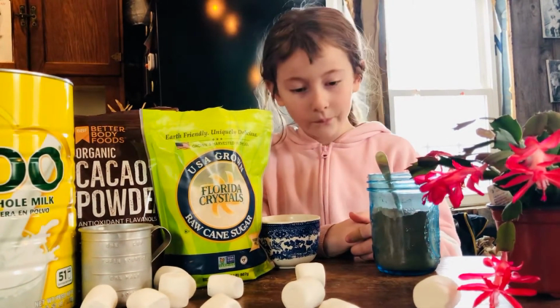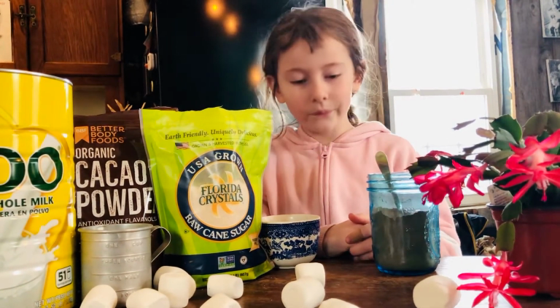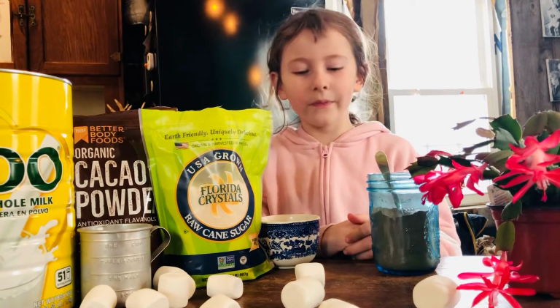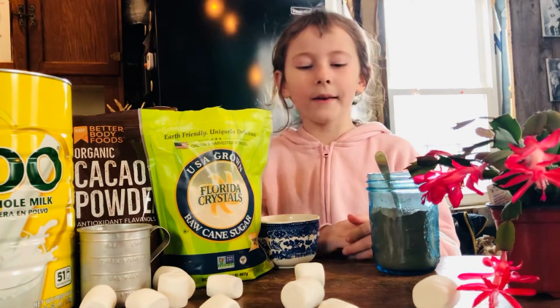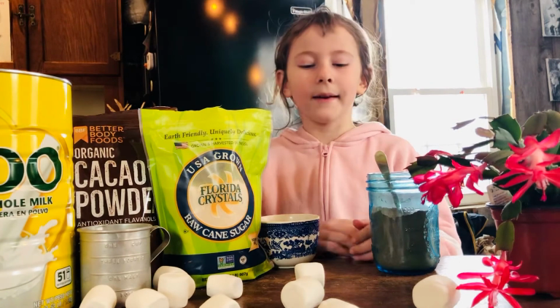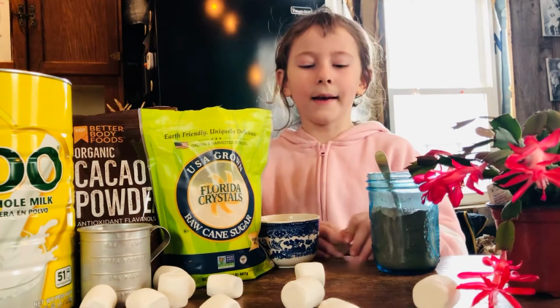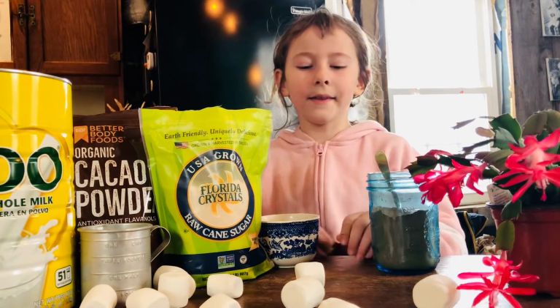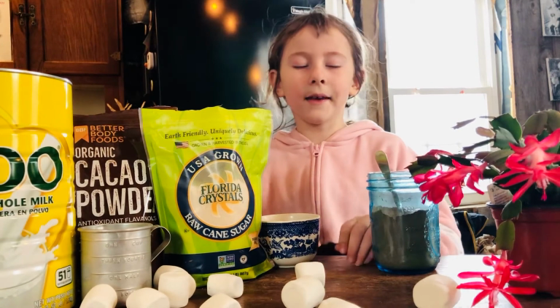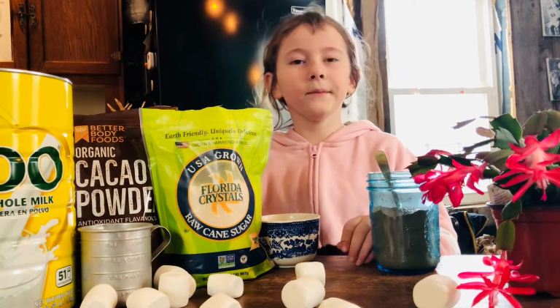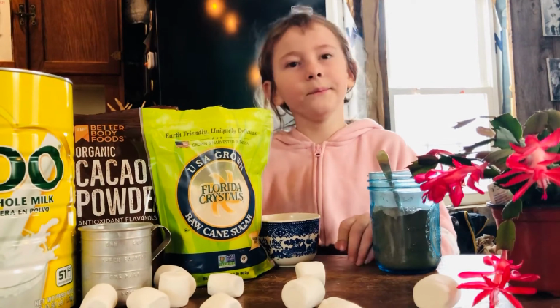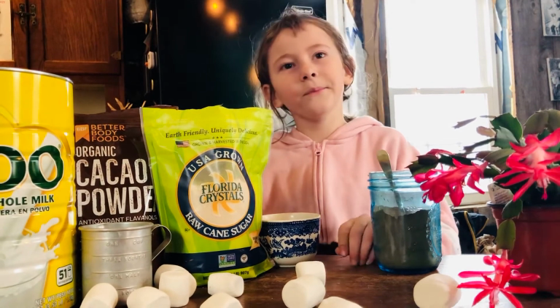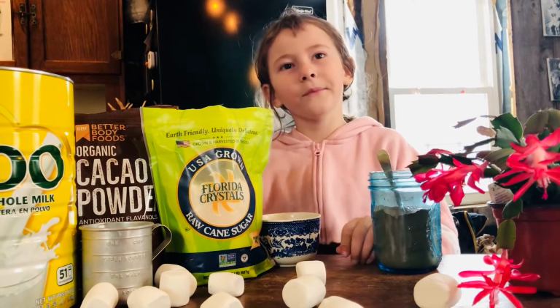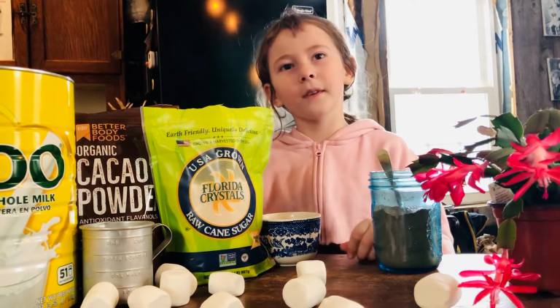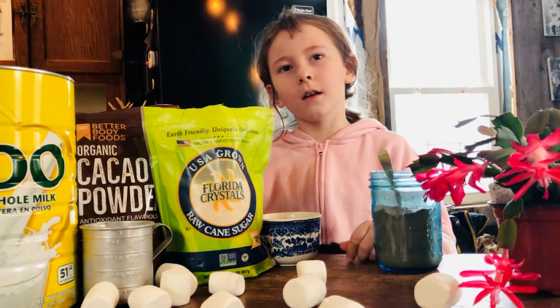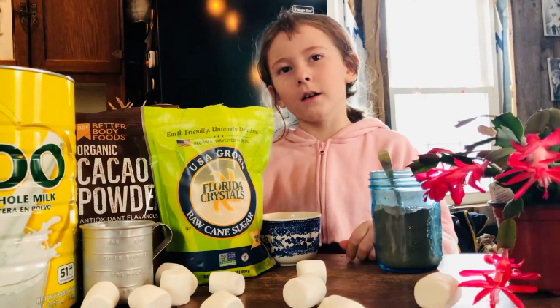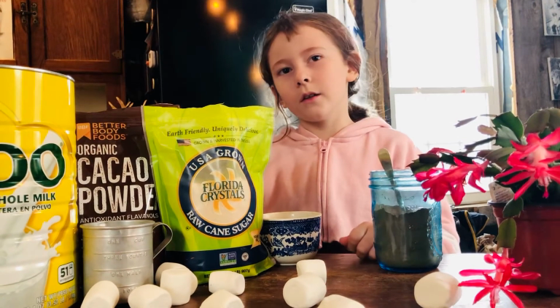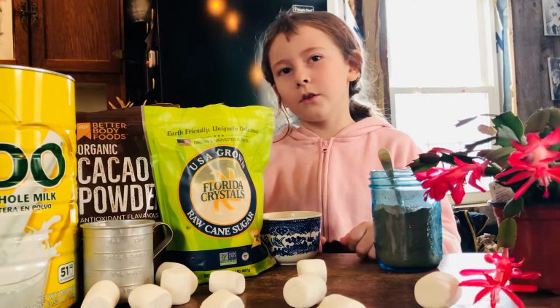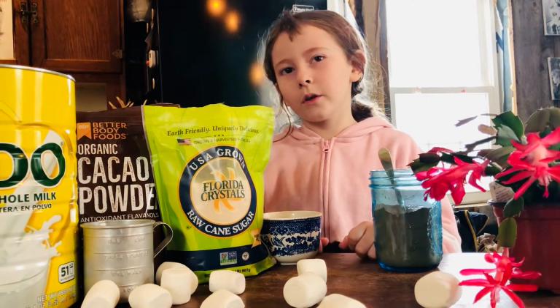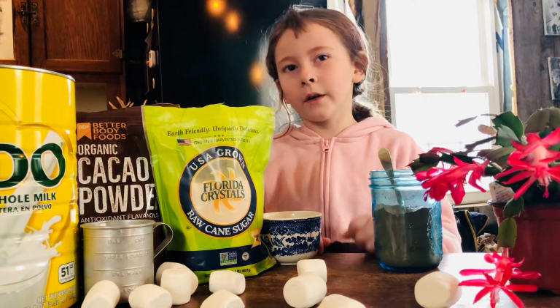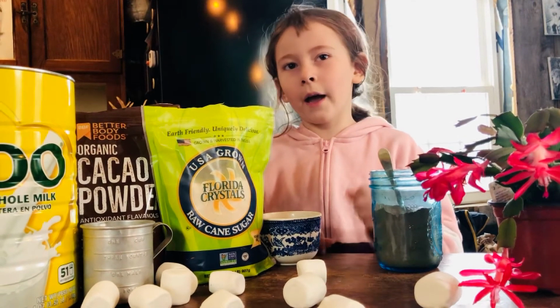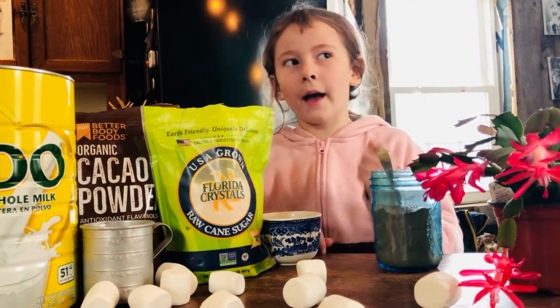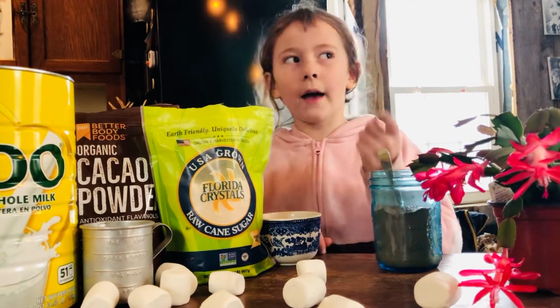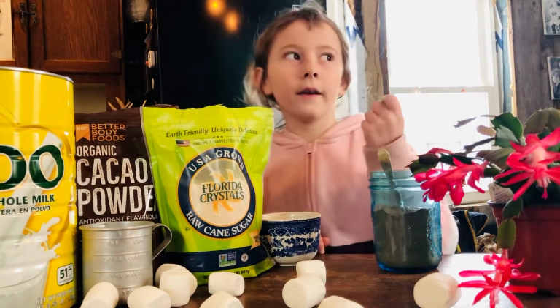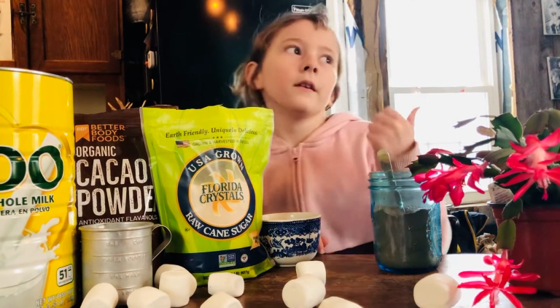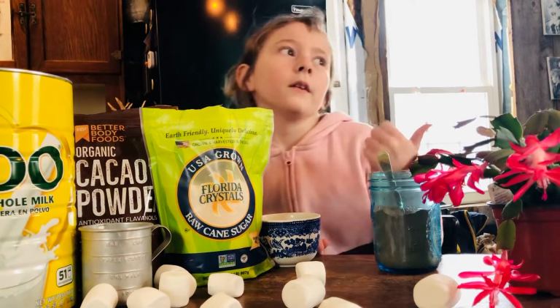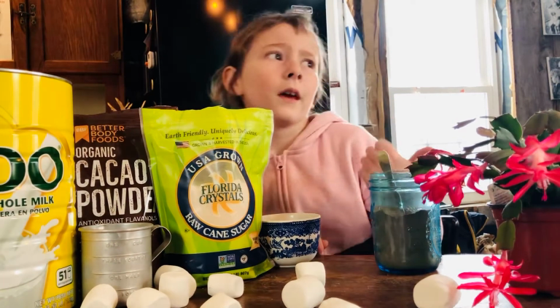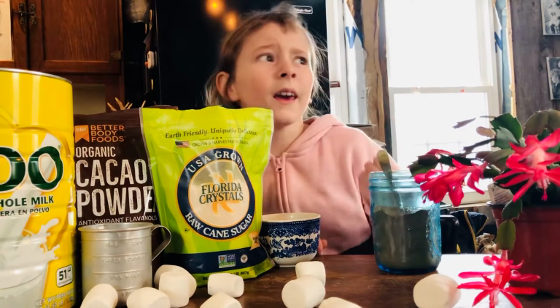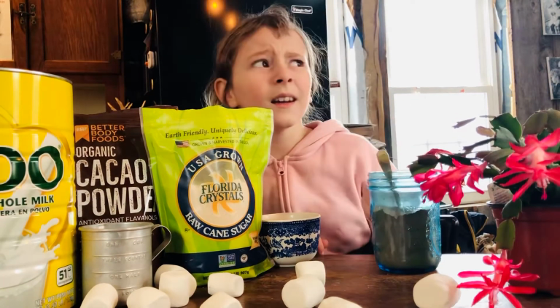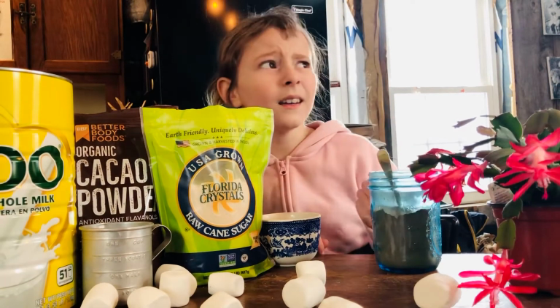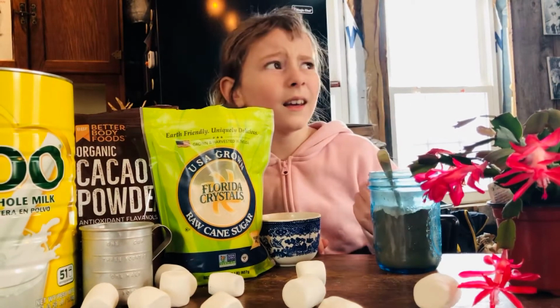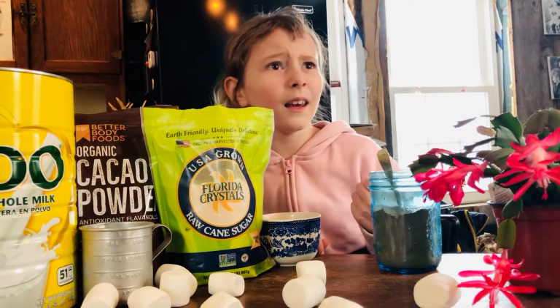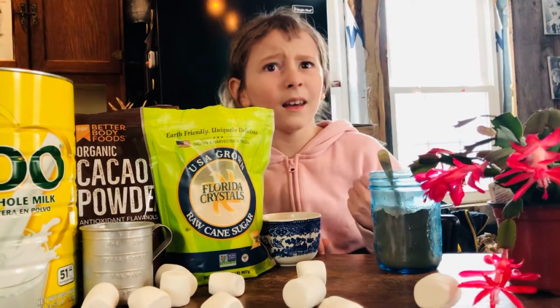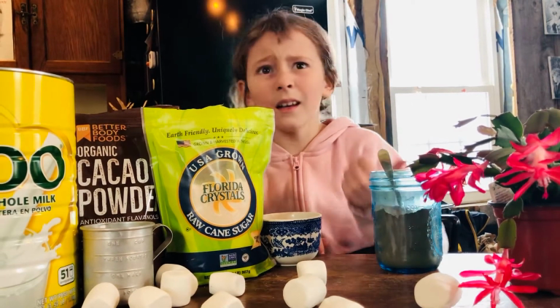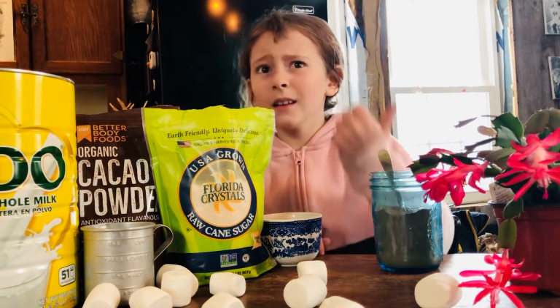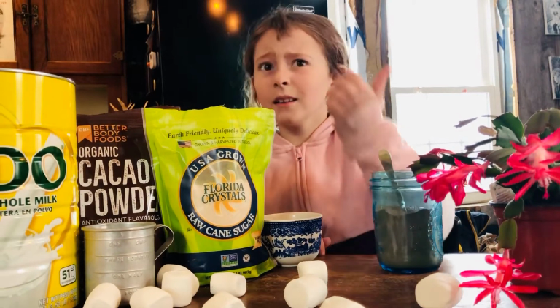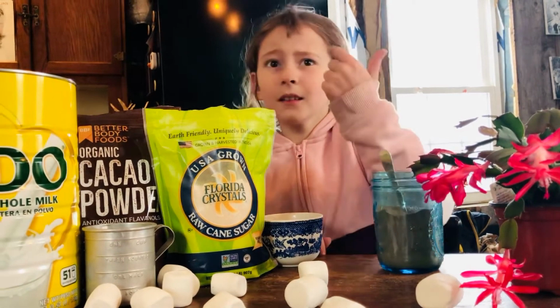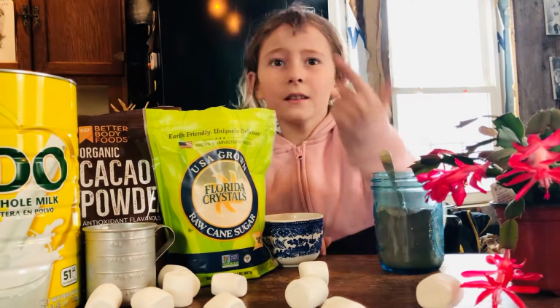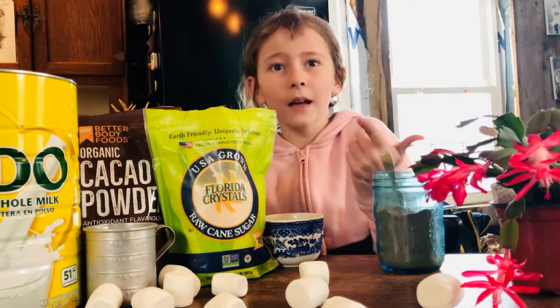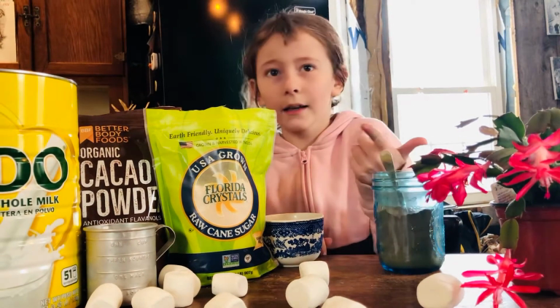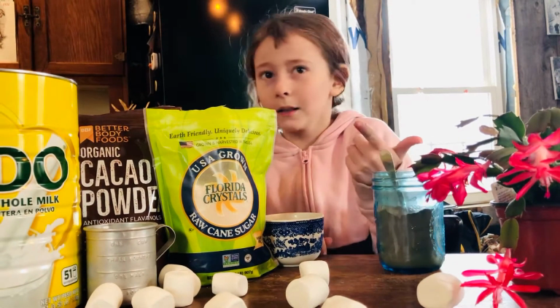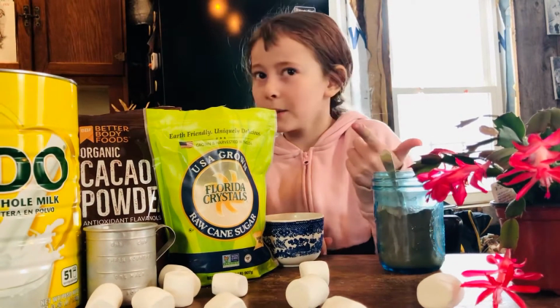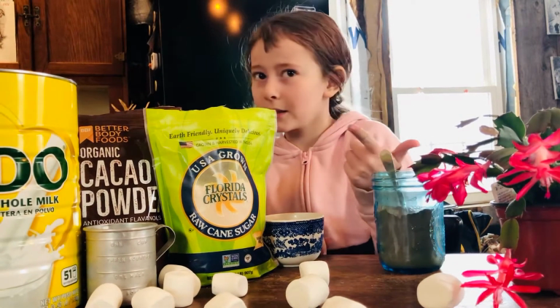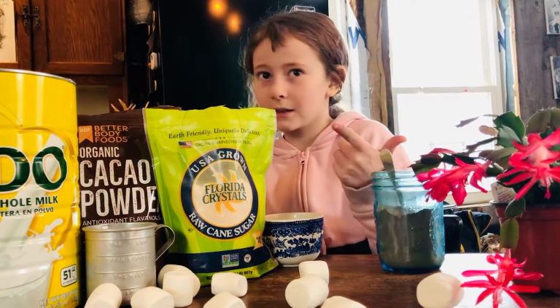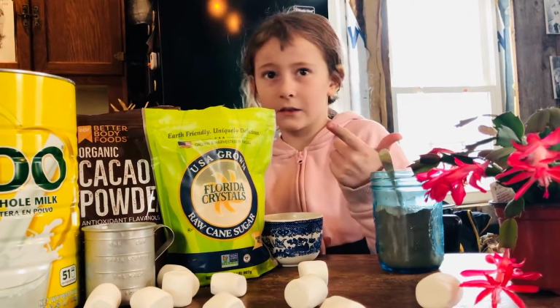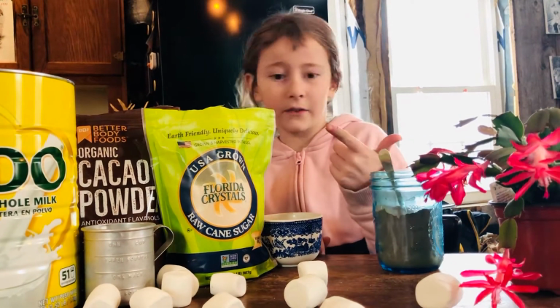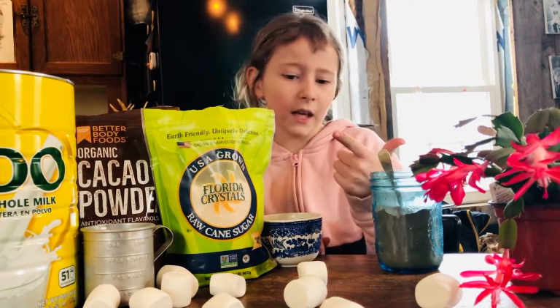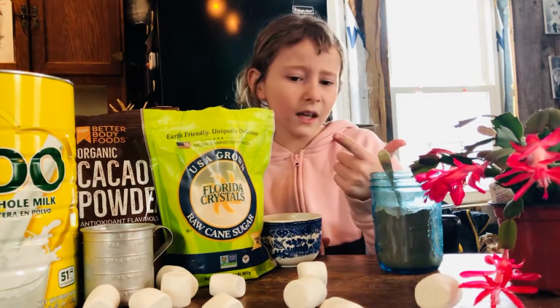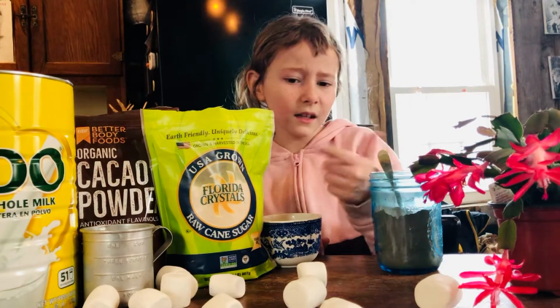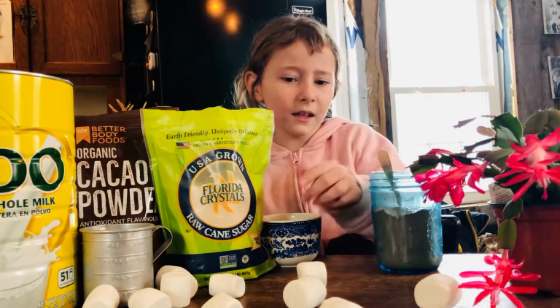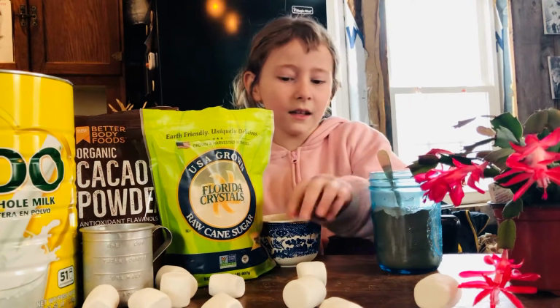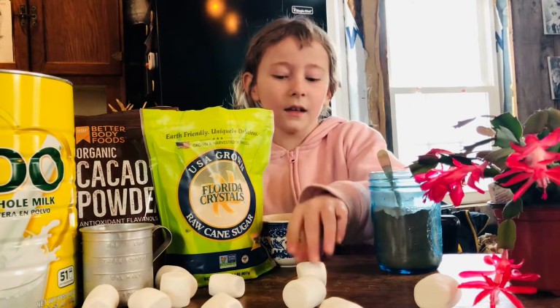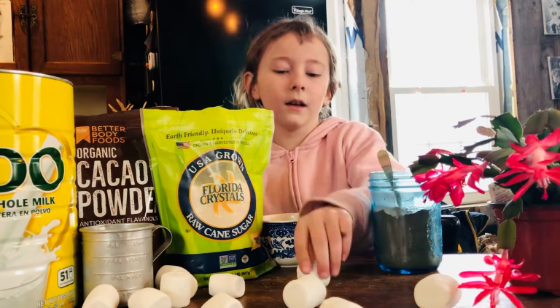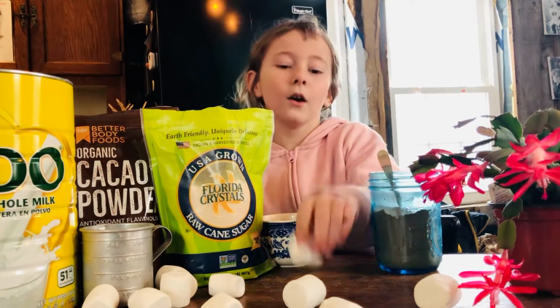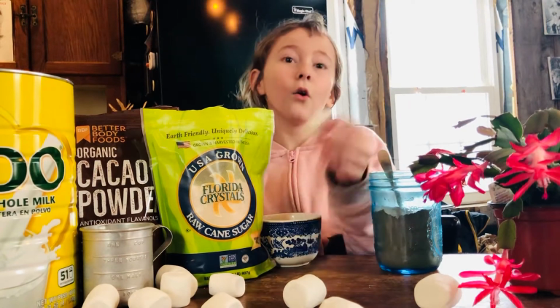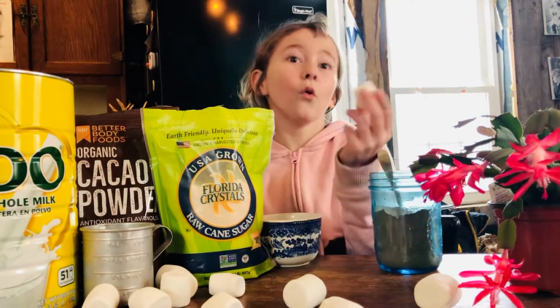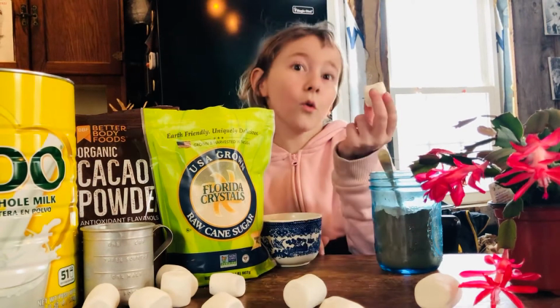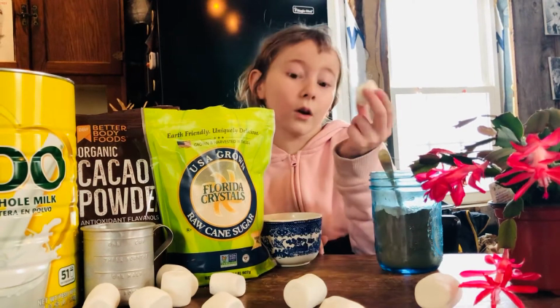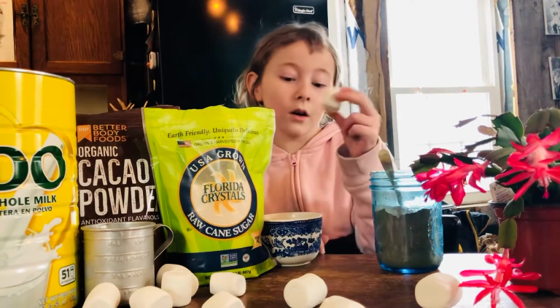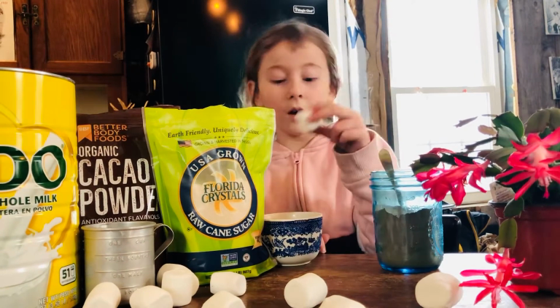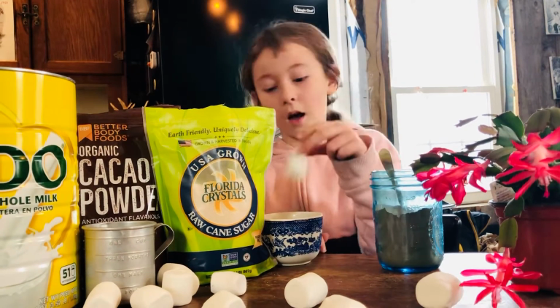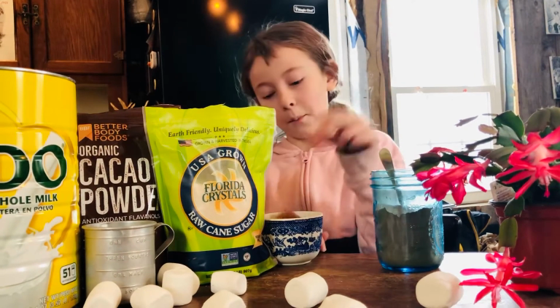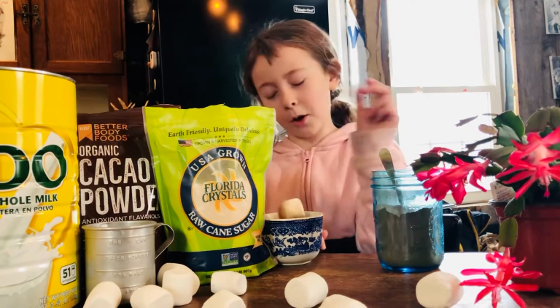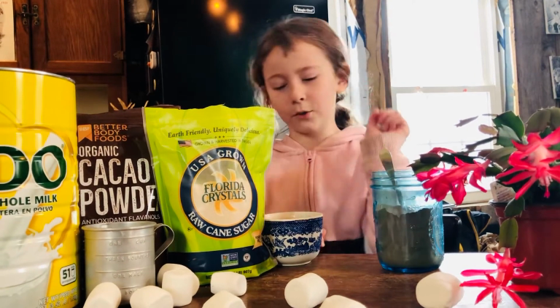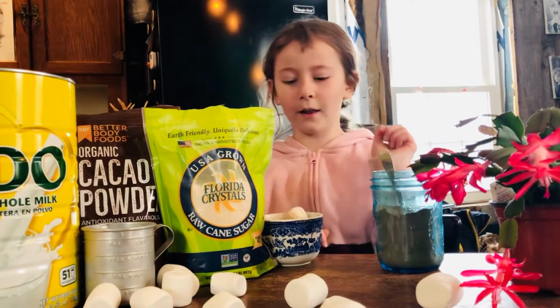And then you can add candy canes, tiny pieces of candy, or a marshmallow.